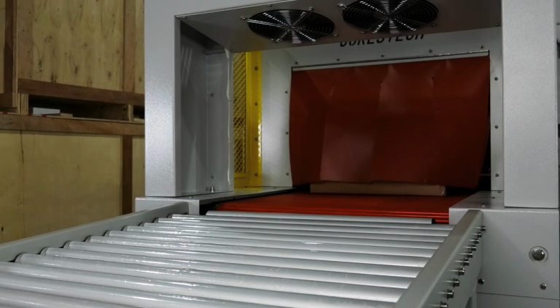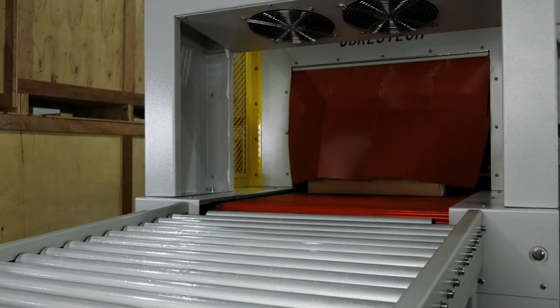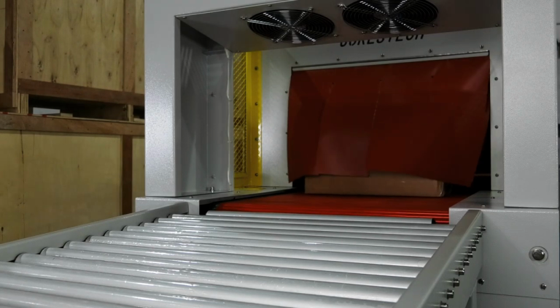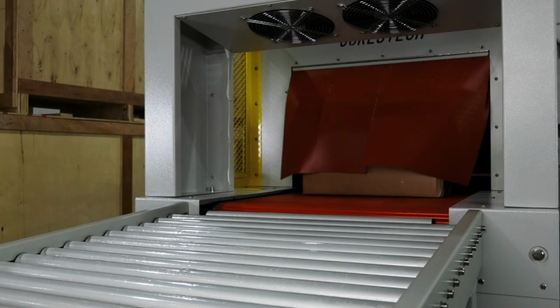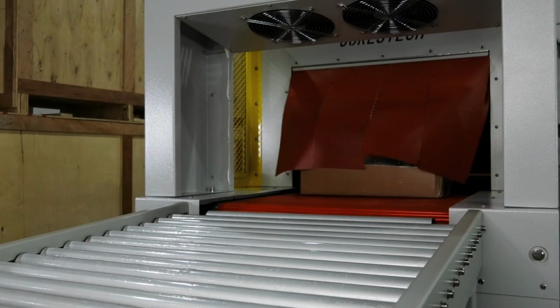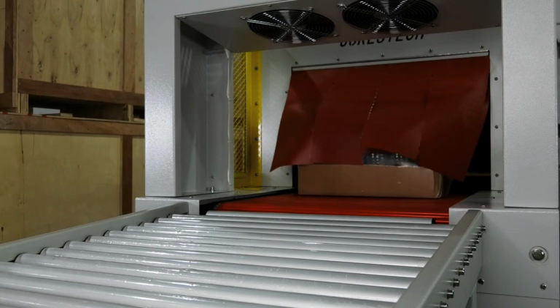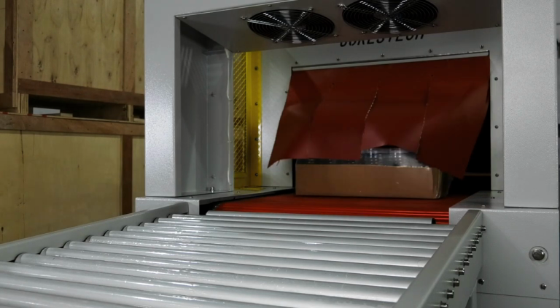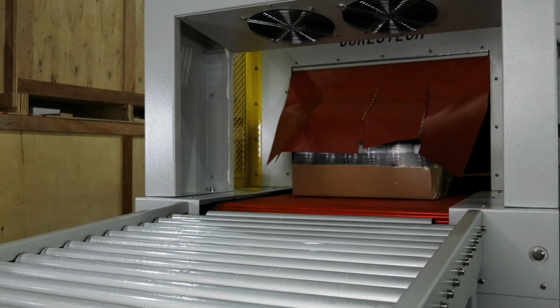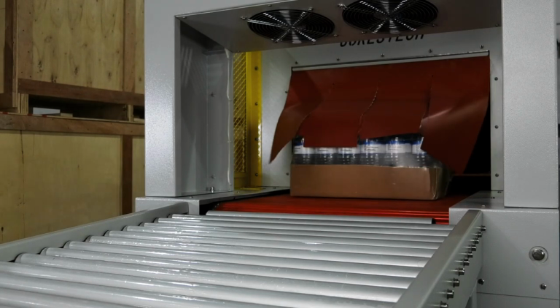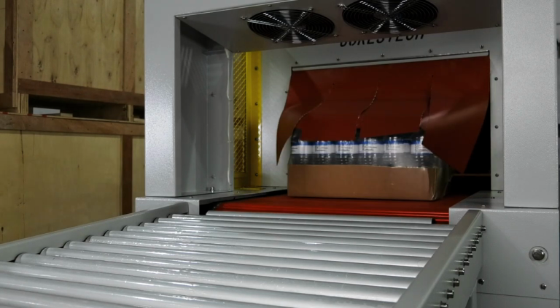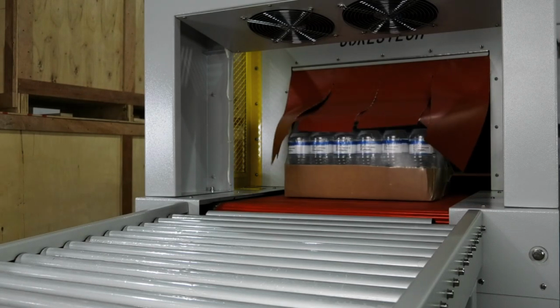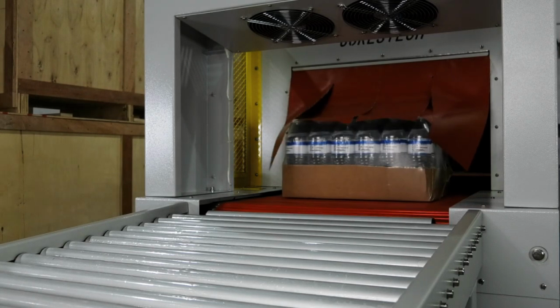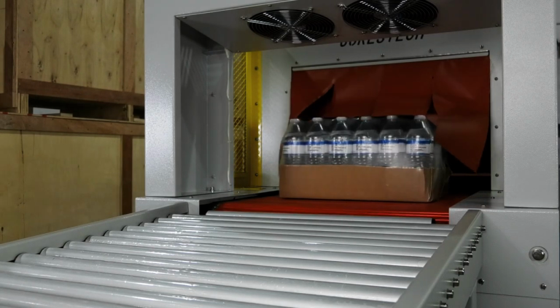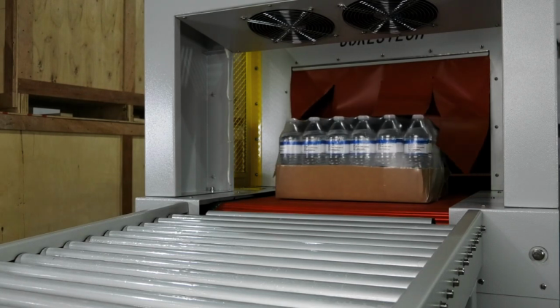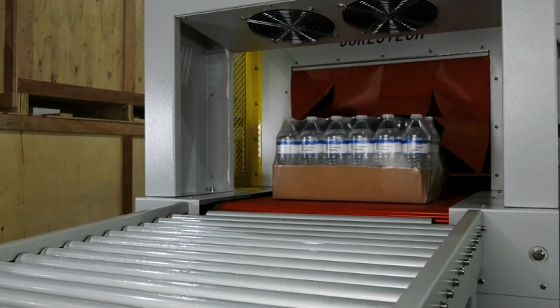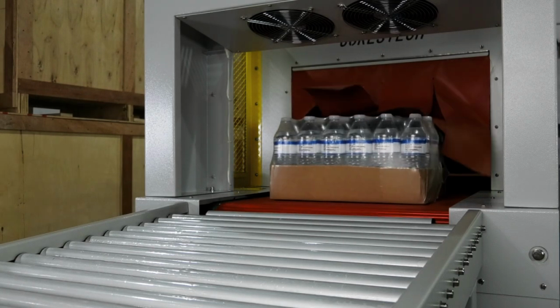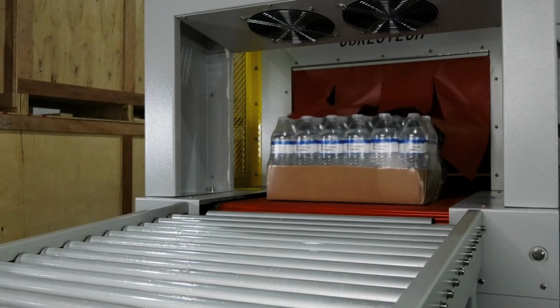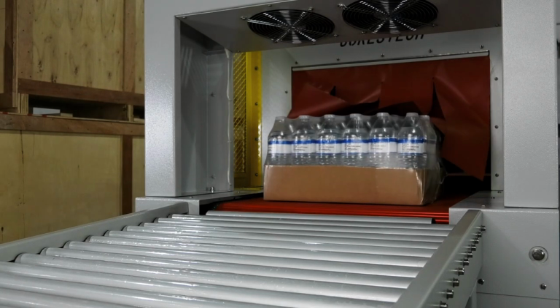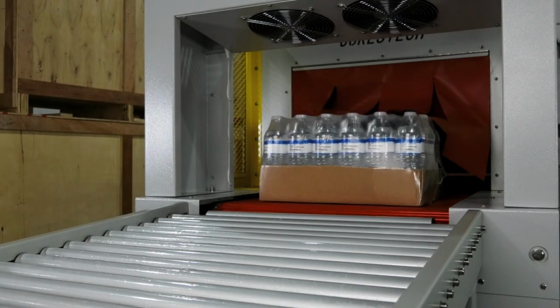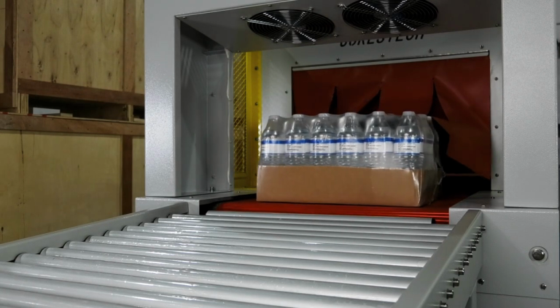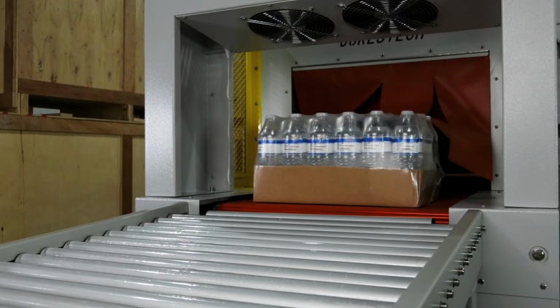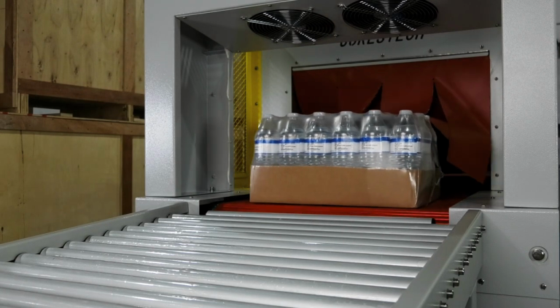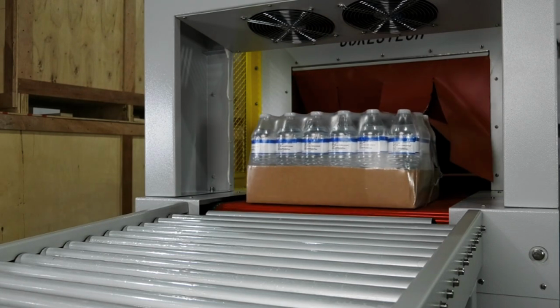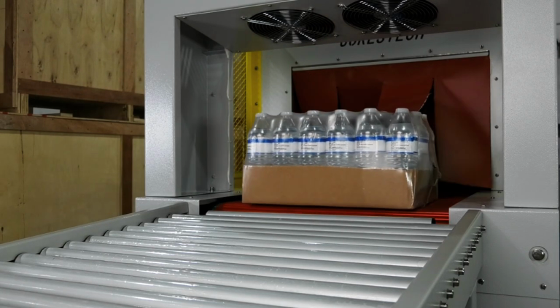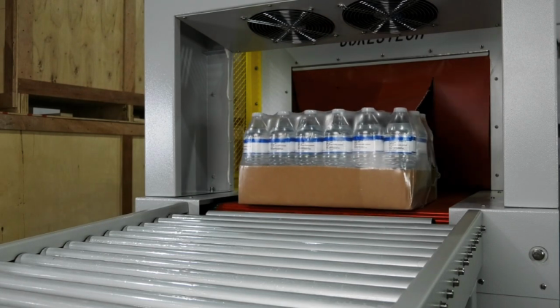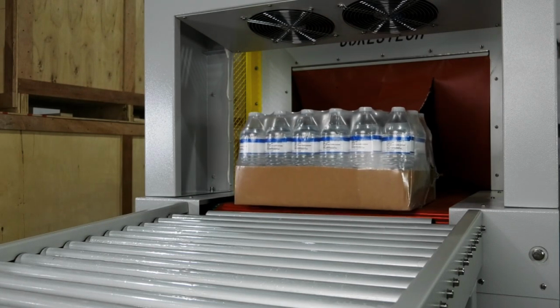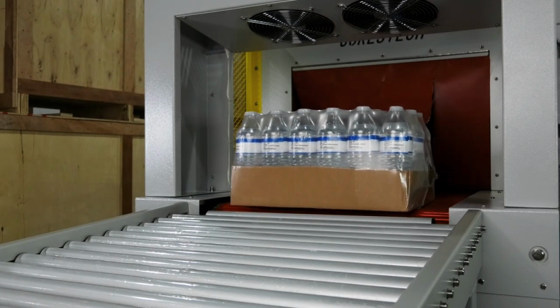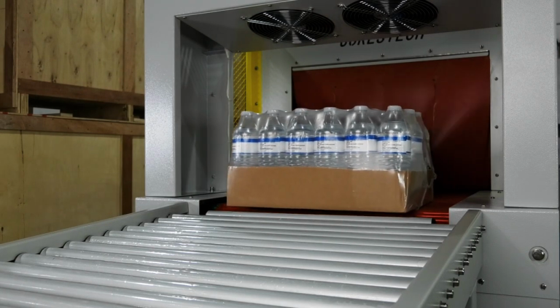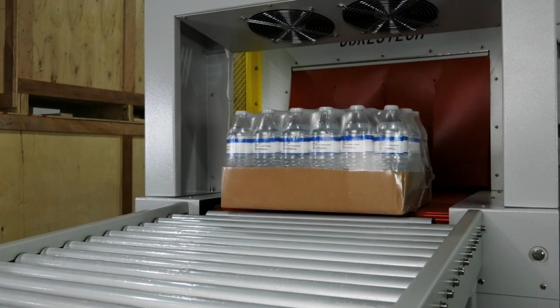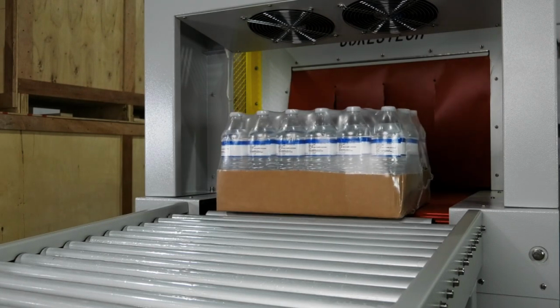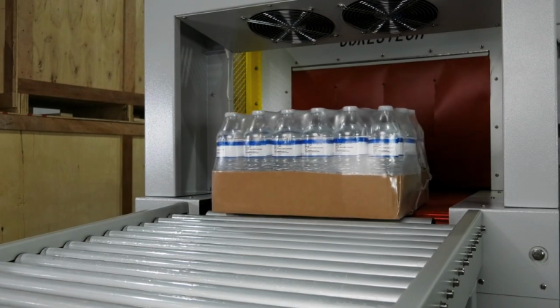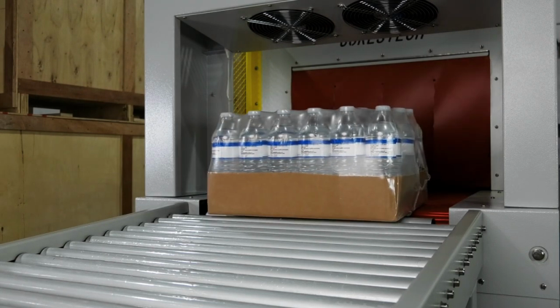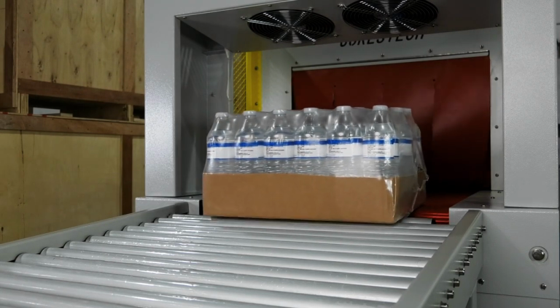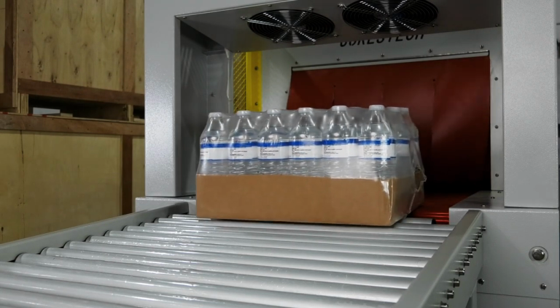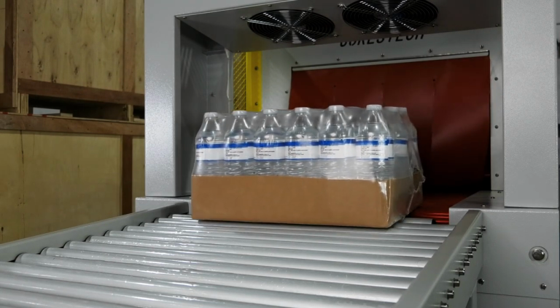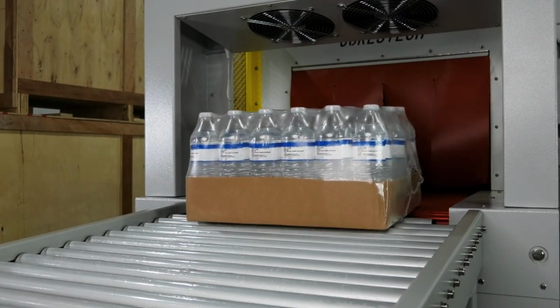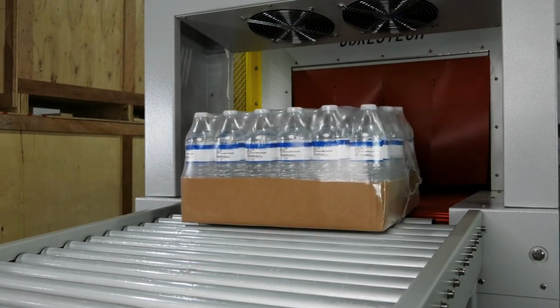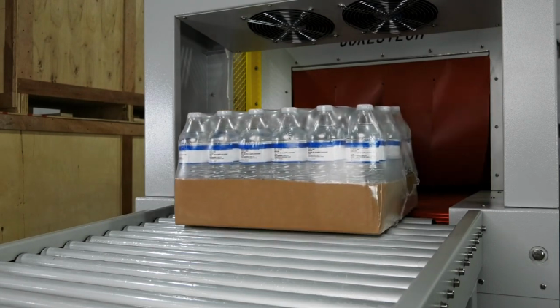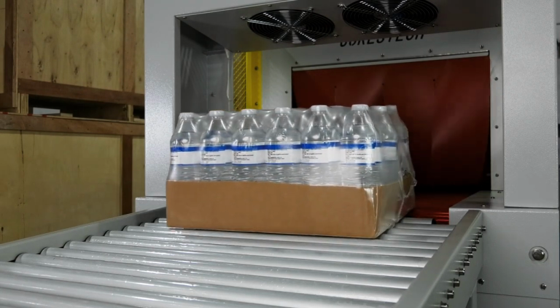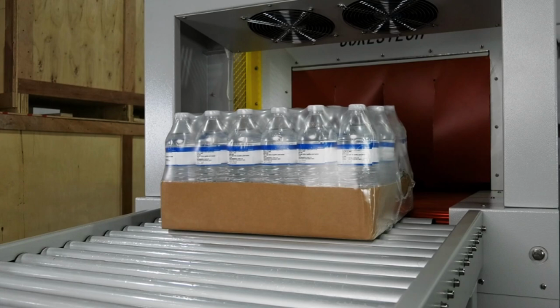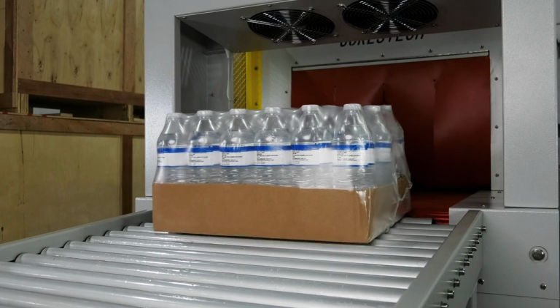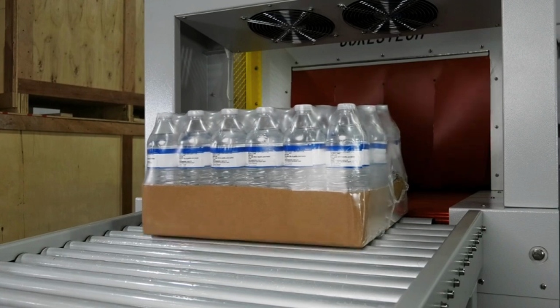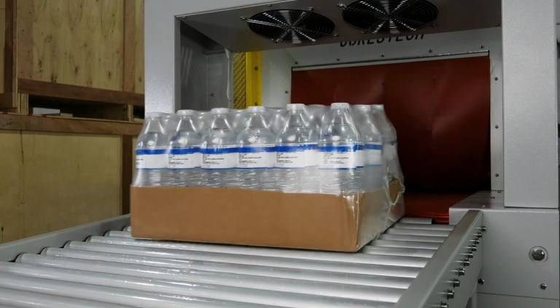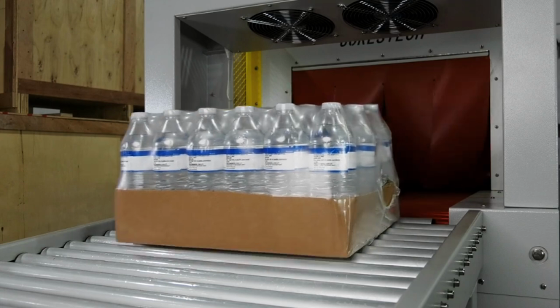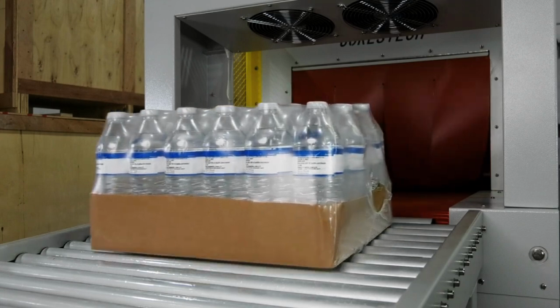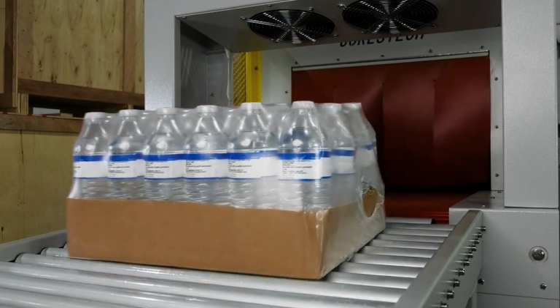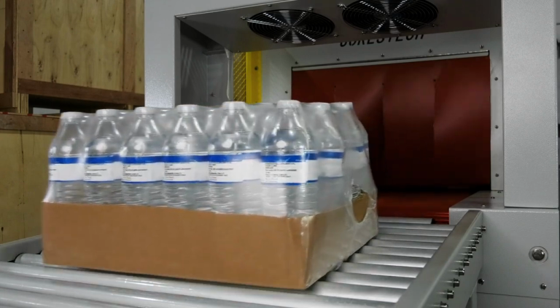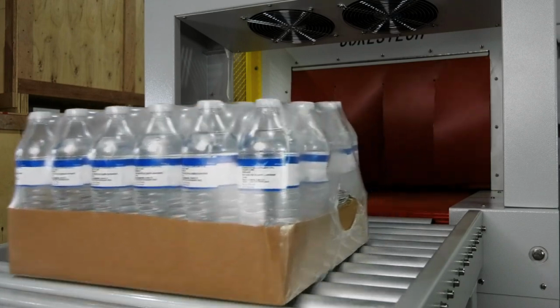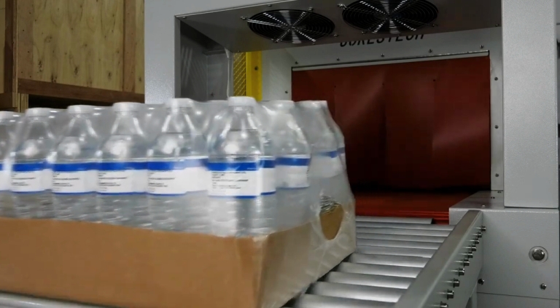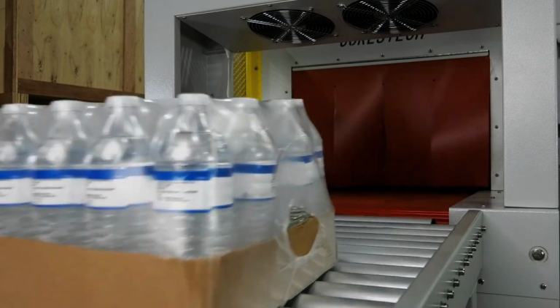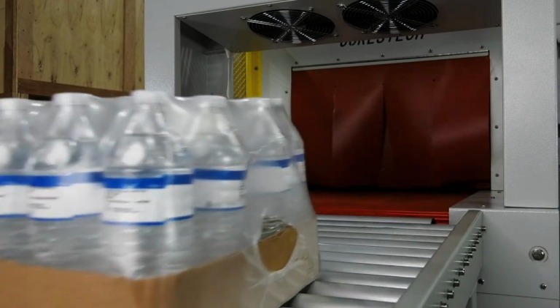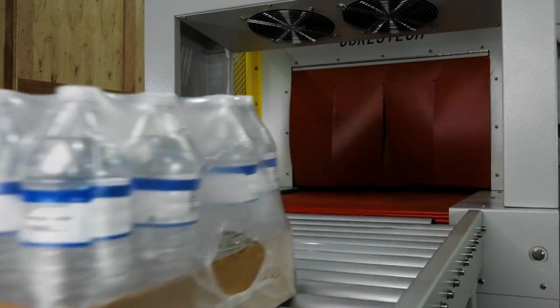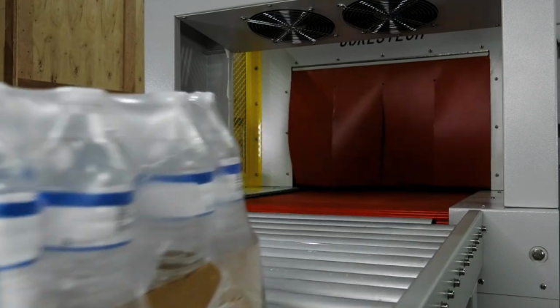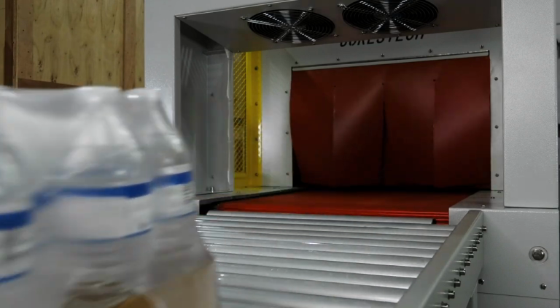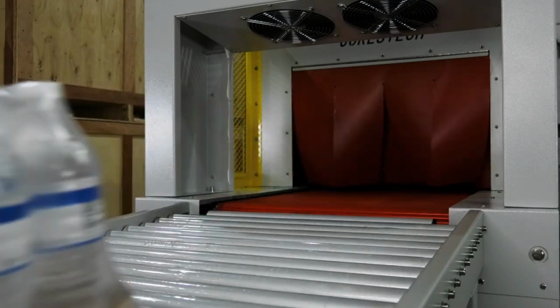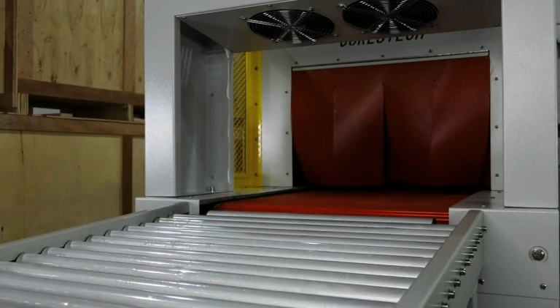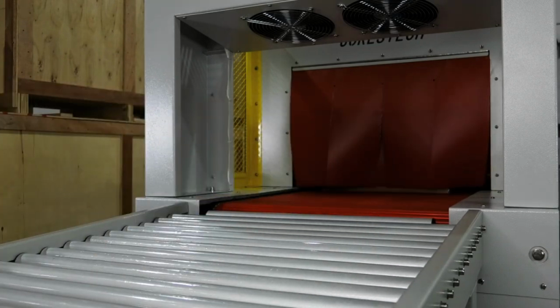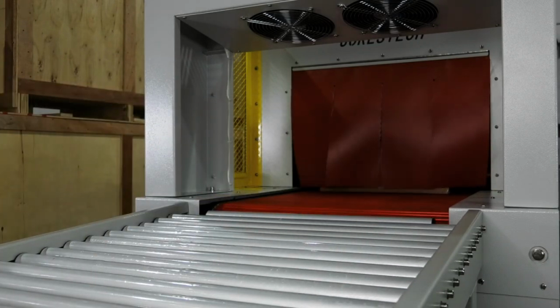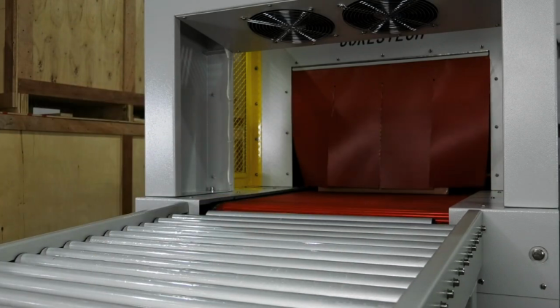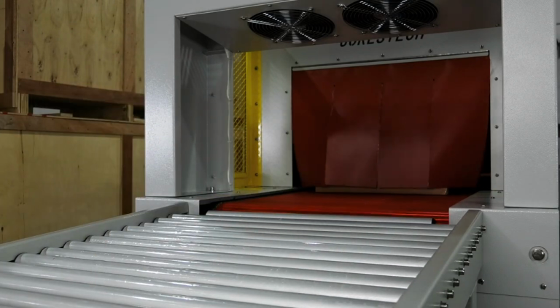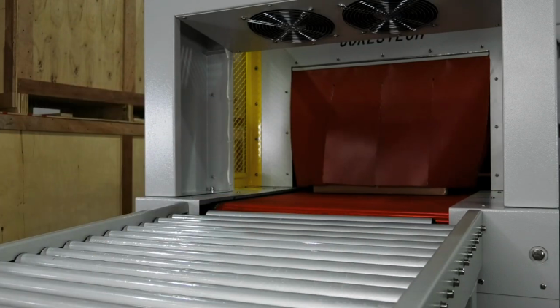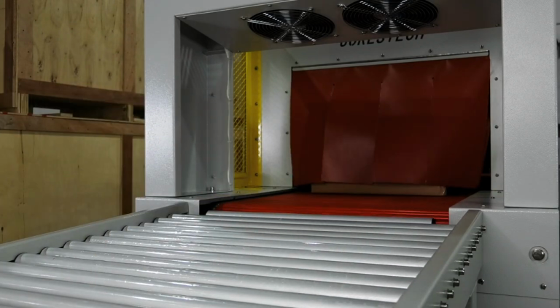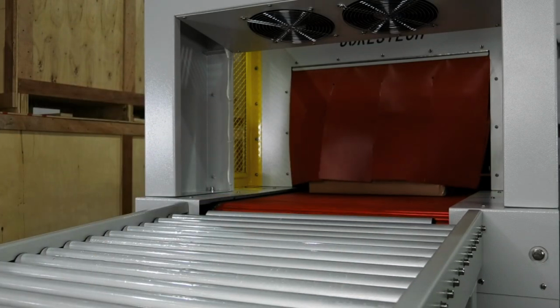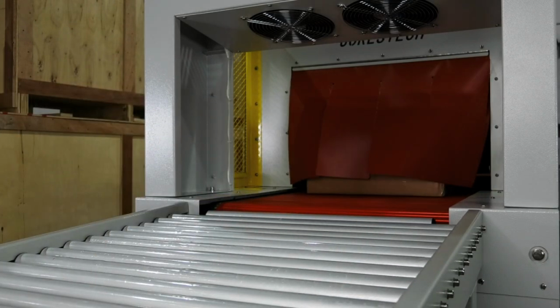The fitted seal around your products will keep them safe as they travel, sit in storage, or even in displays for sale.